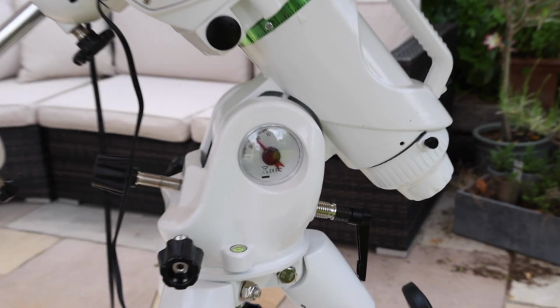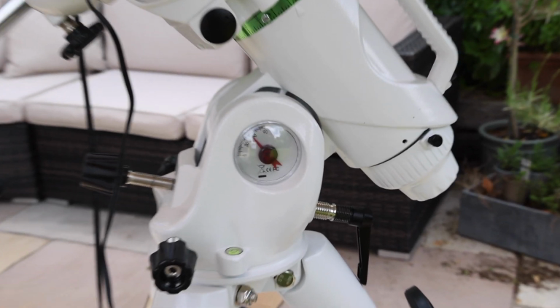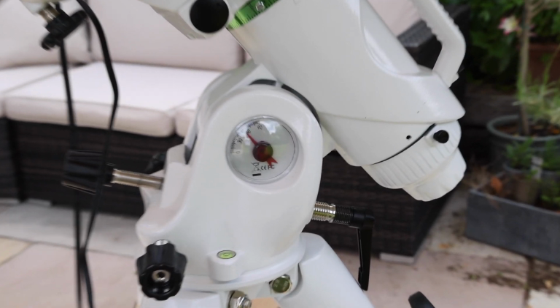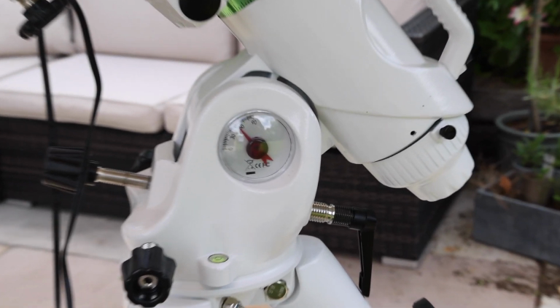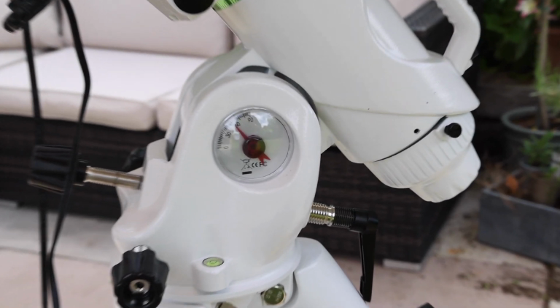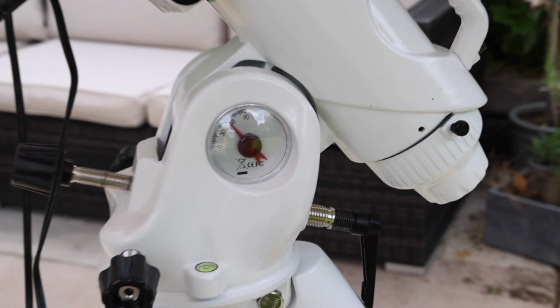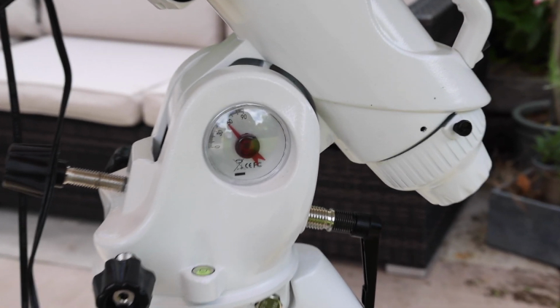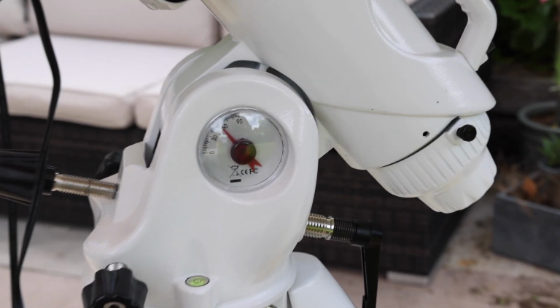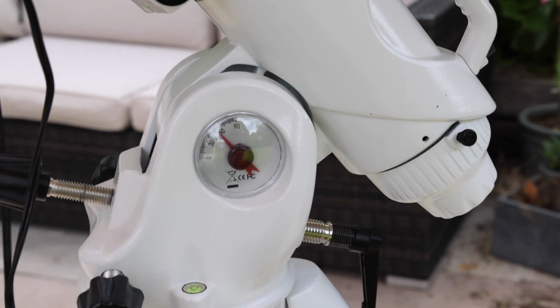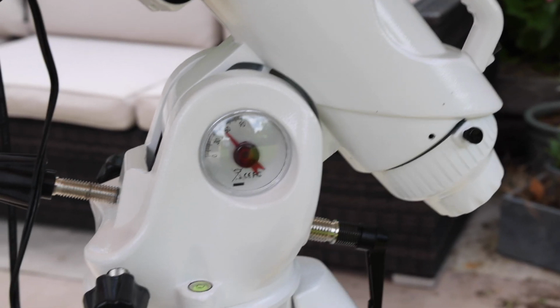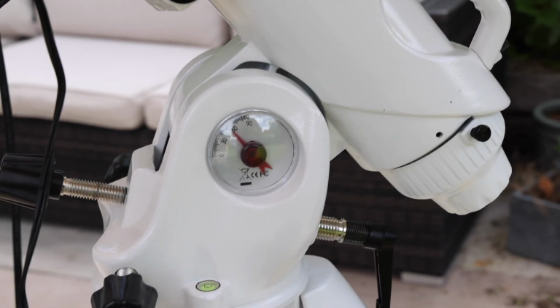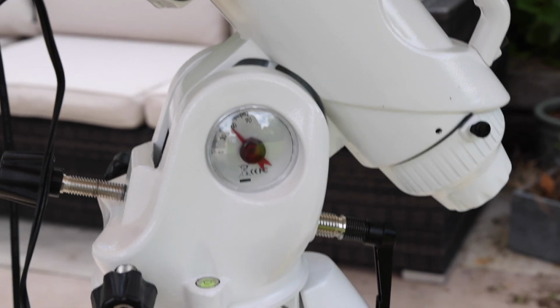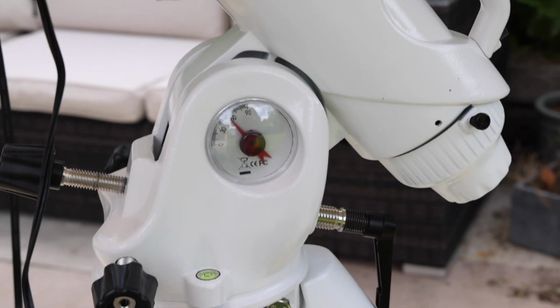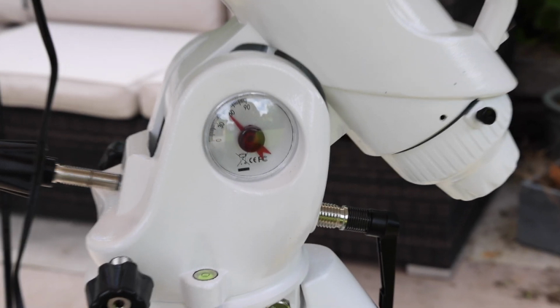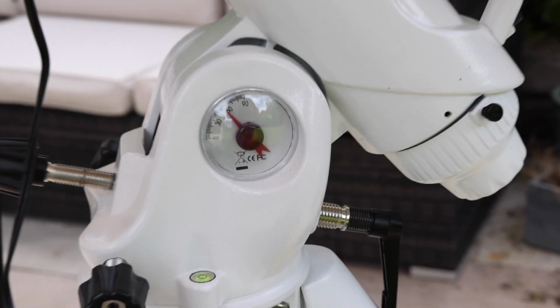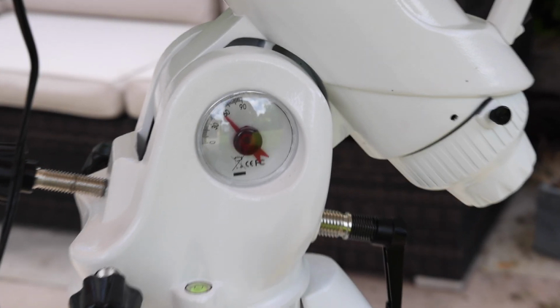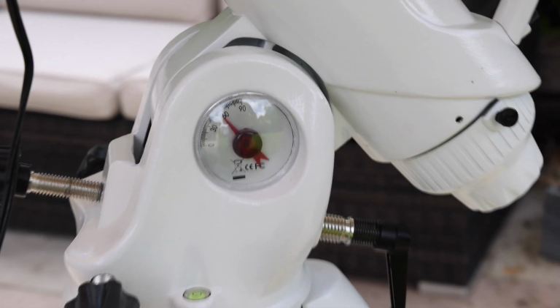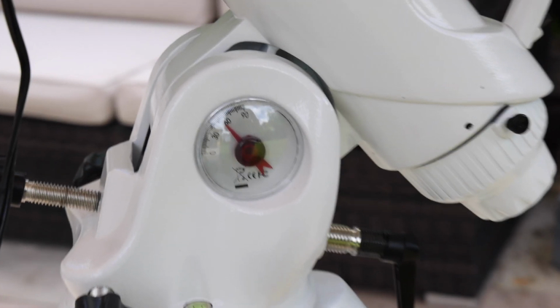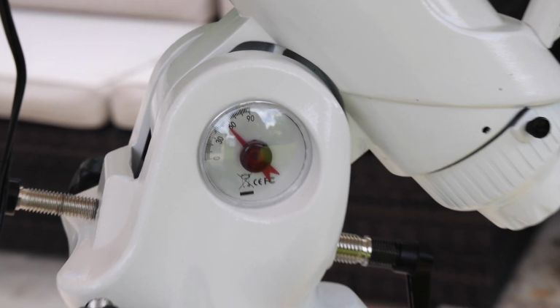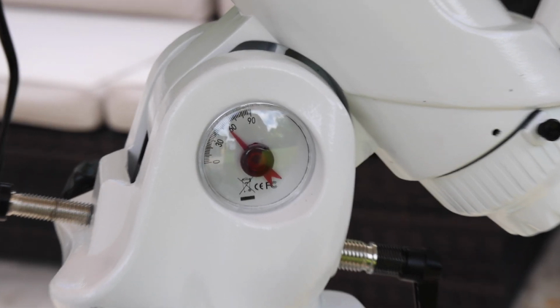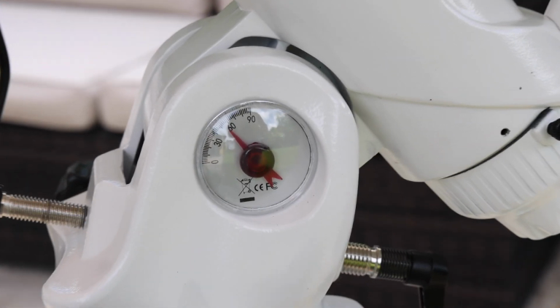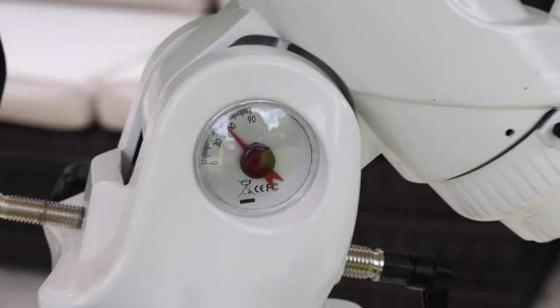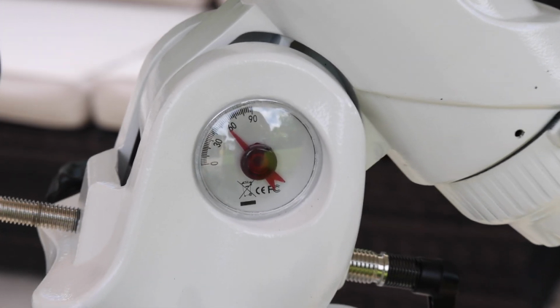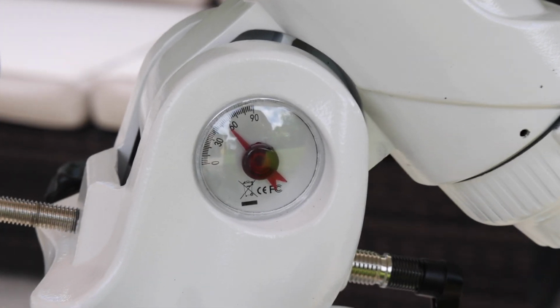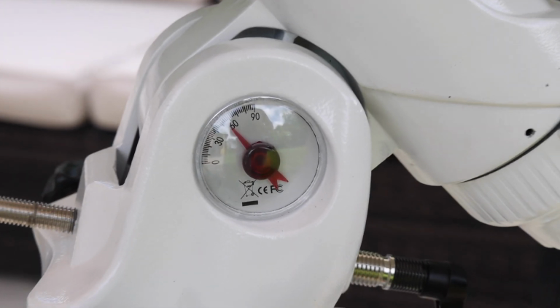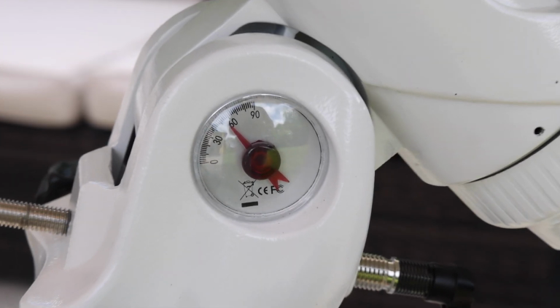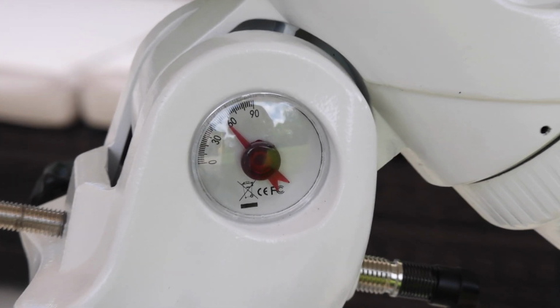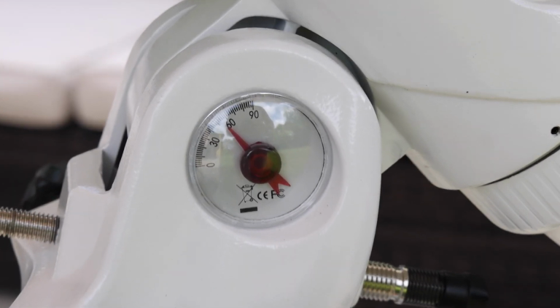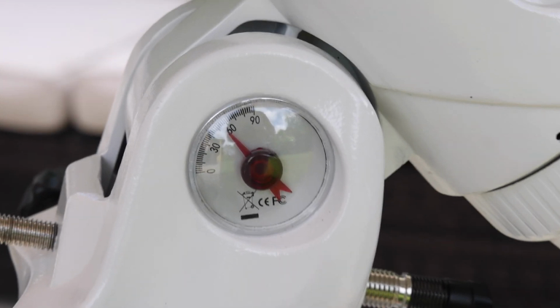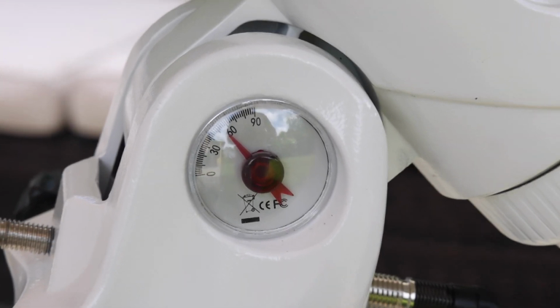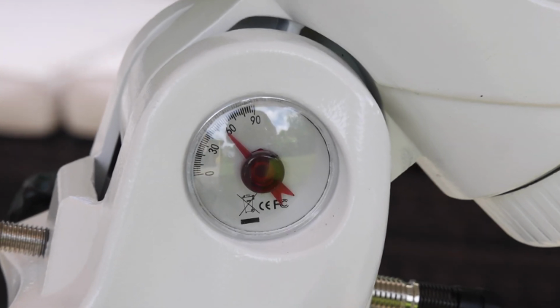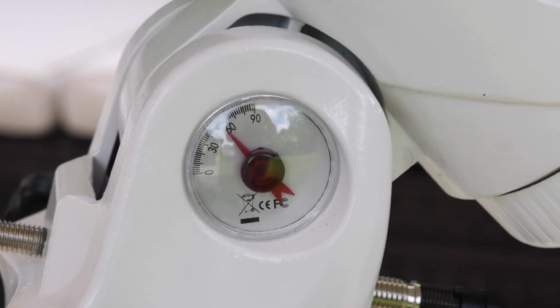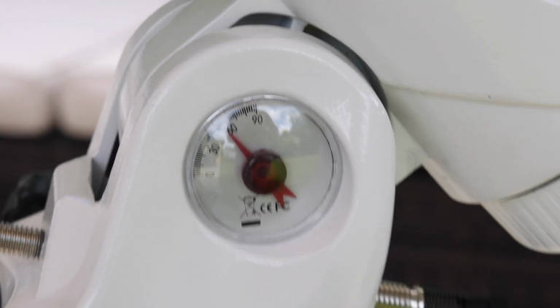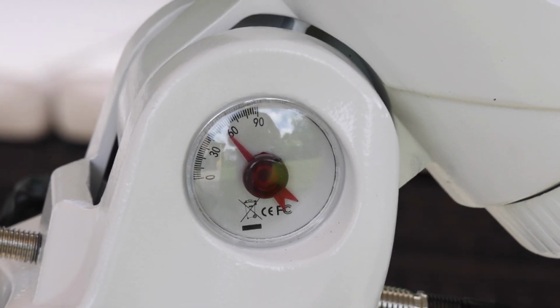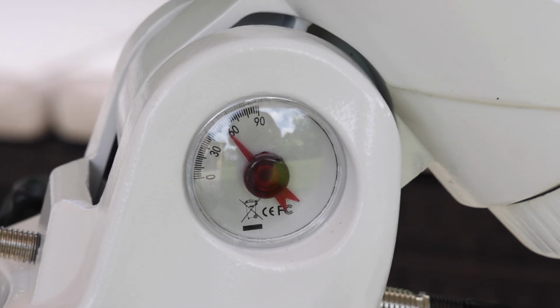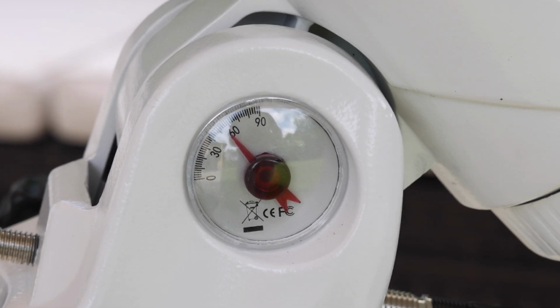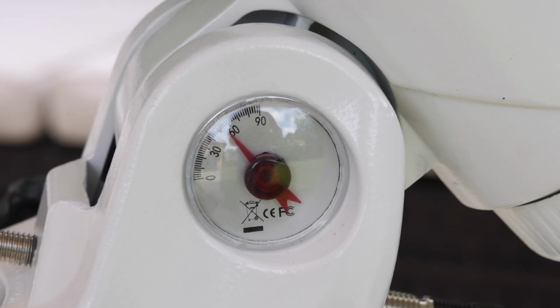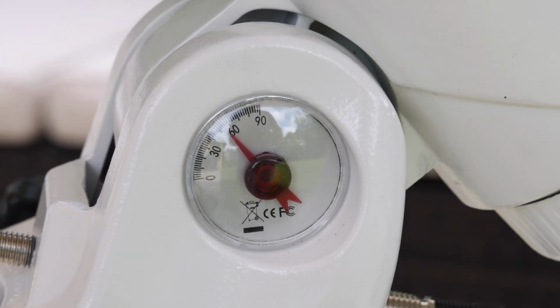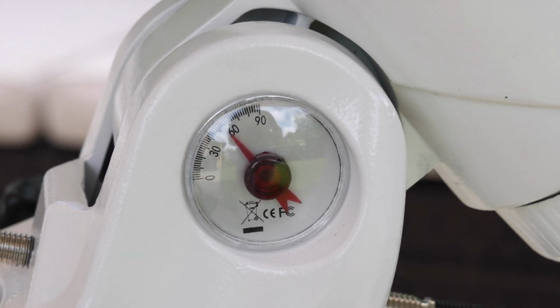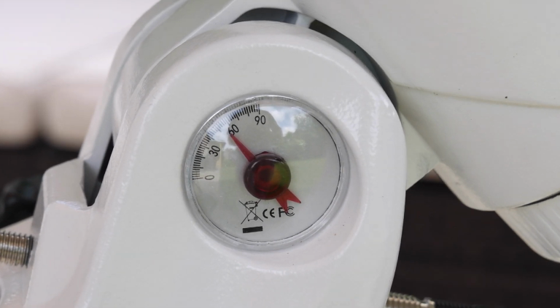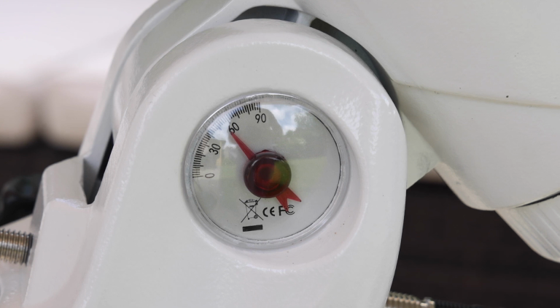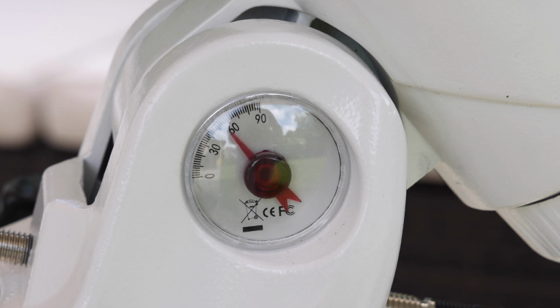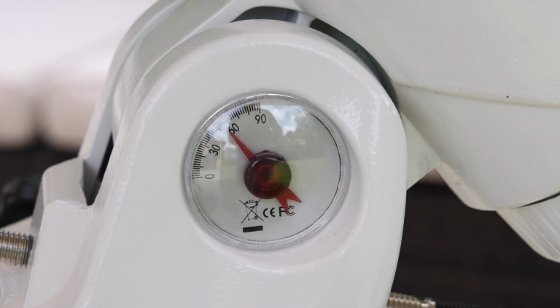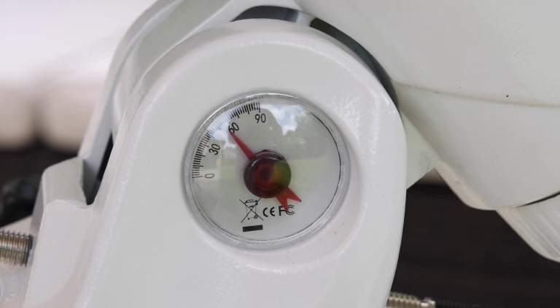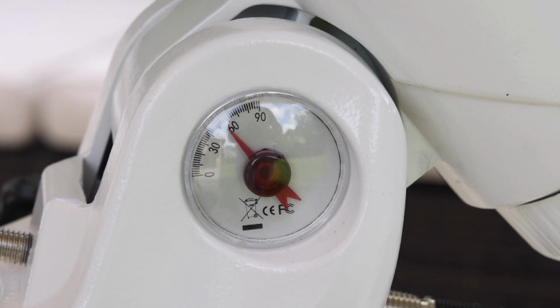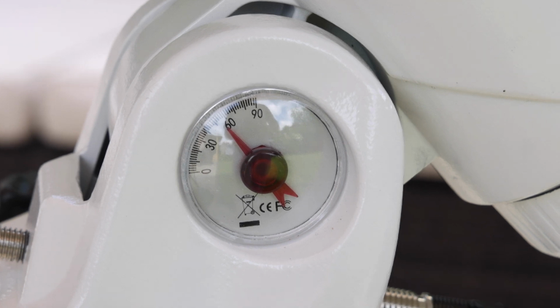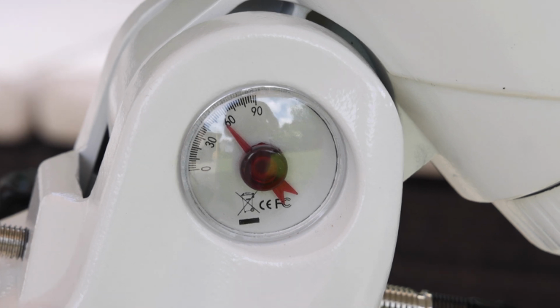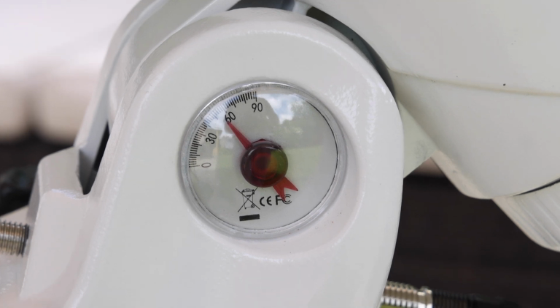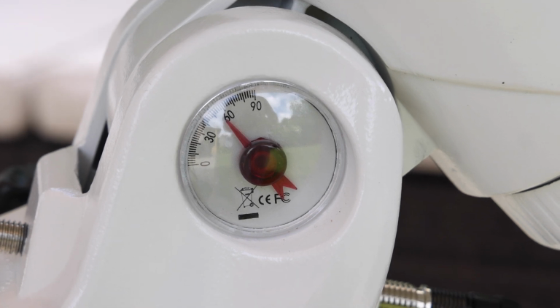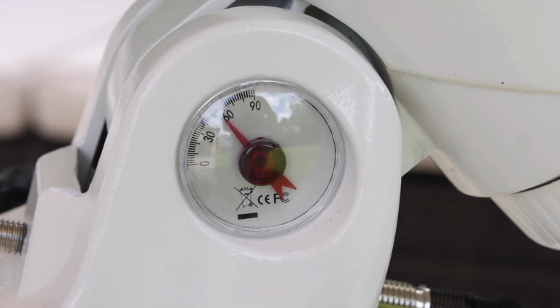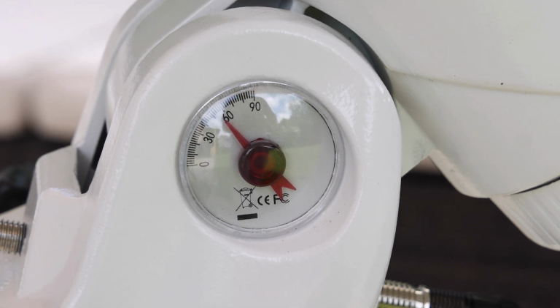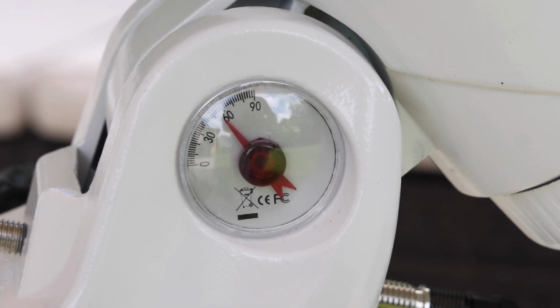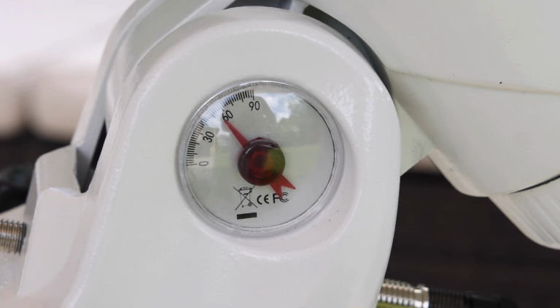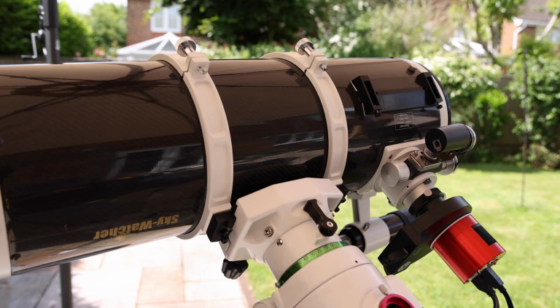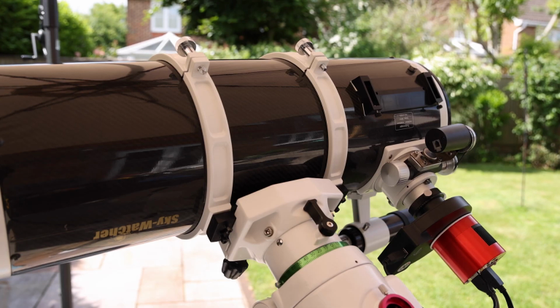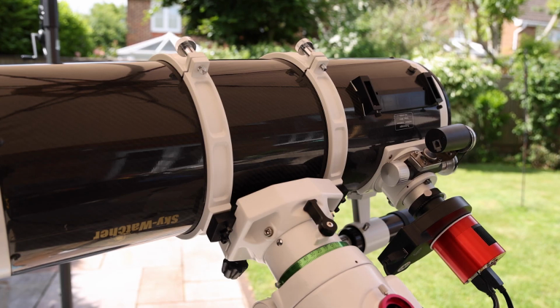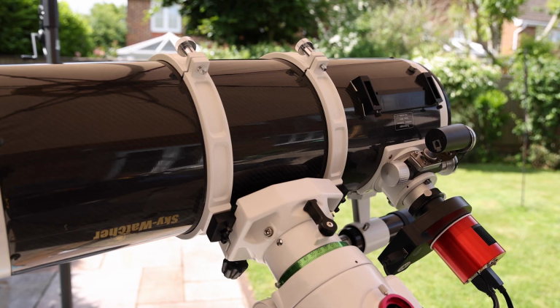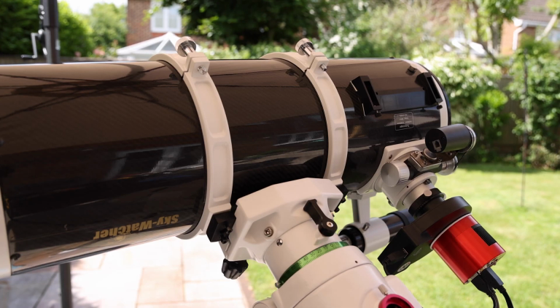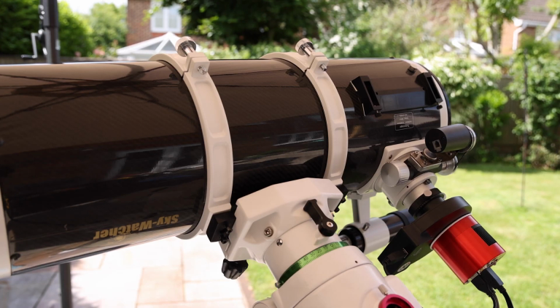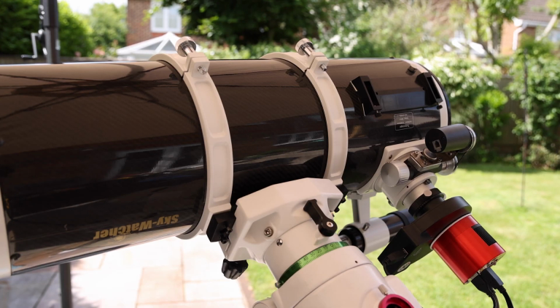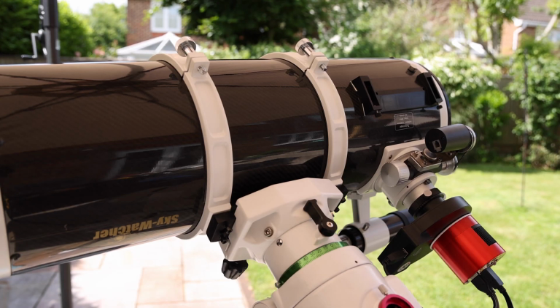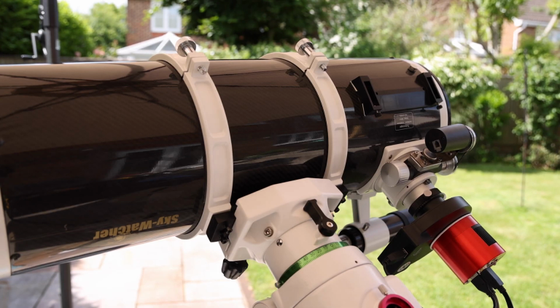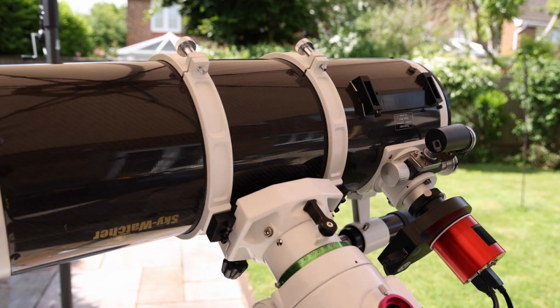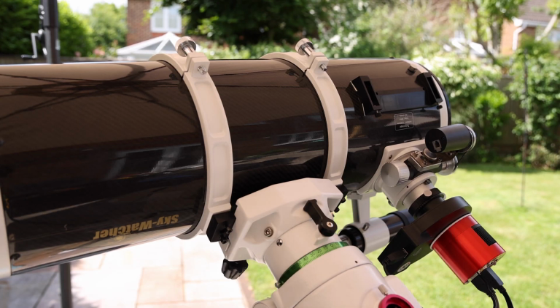There is a gauge for reading your altitude setting, which should match roughly your latitude.